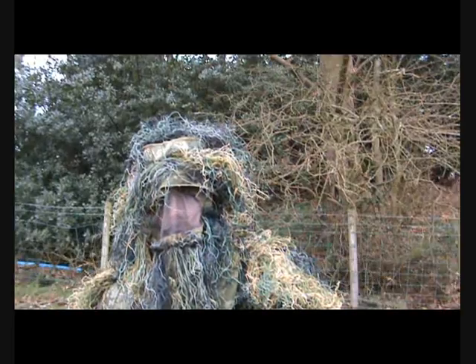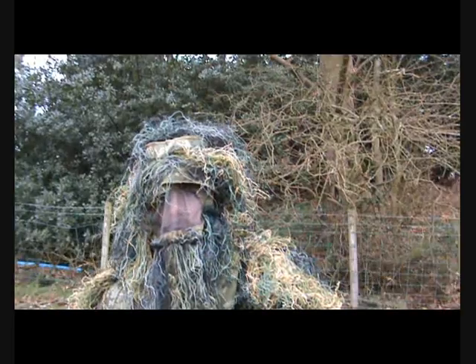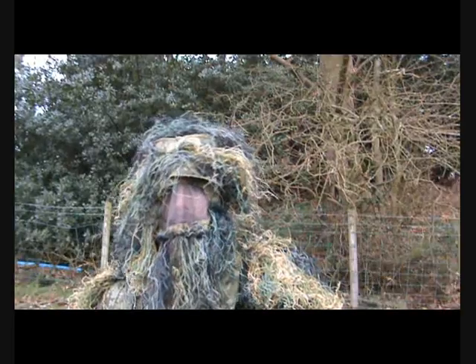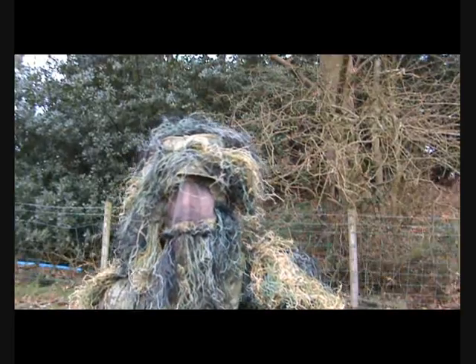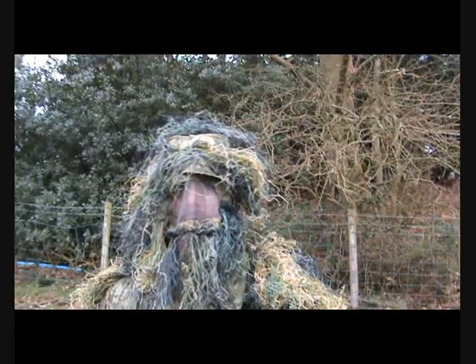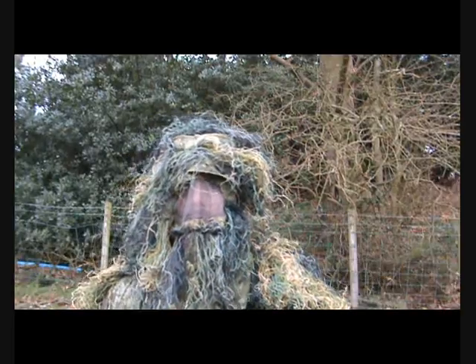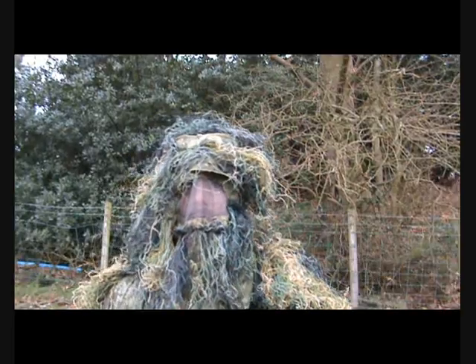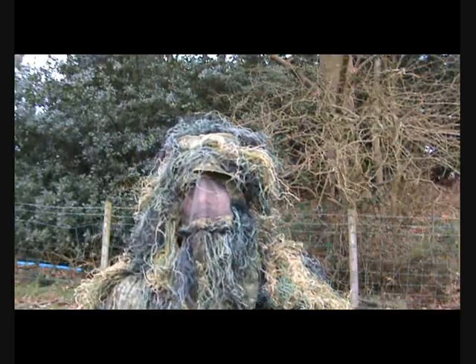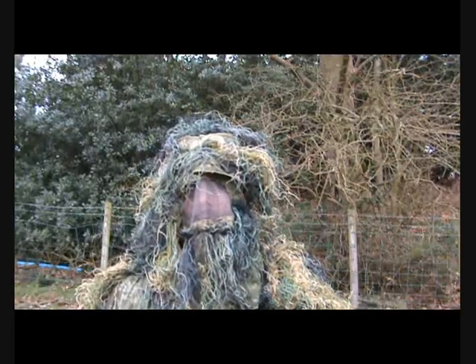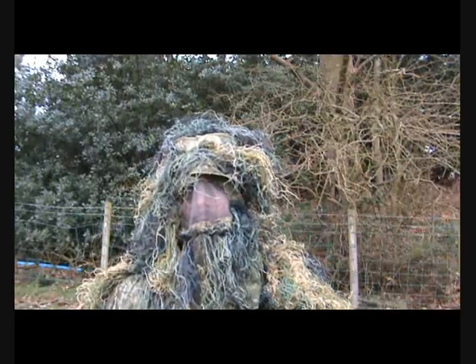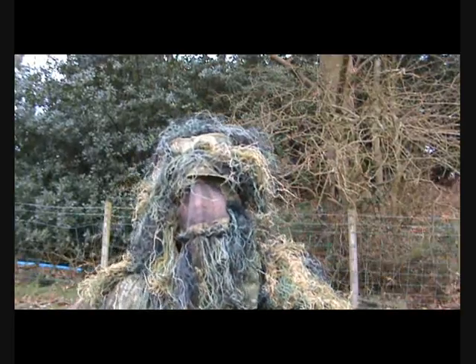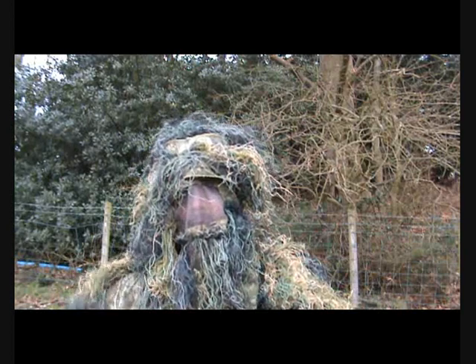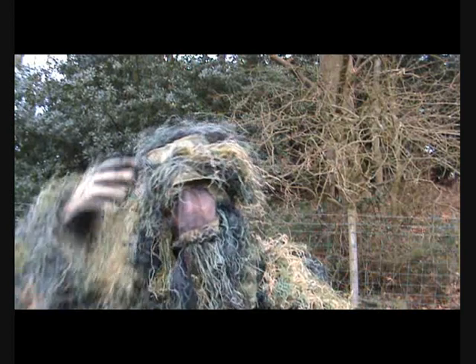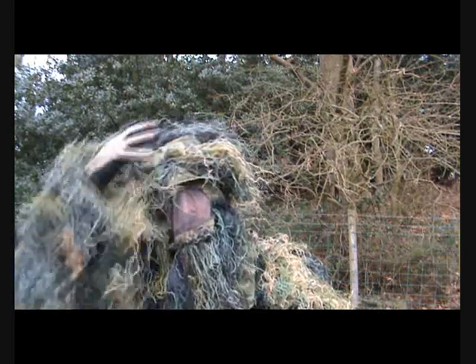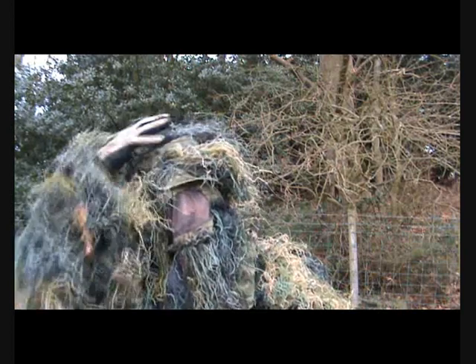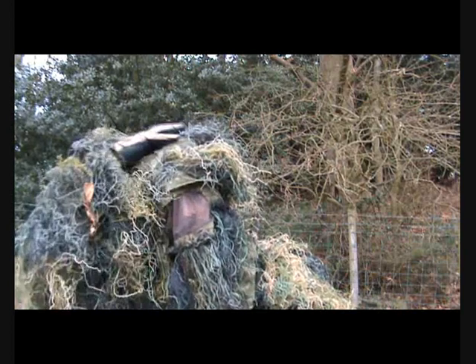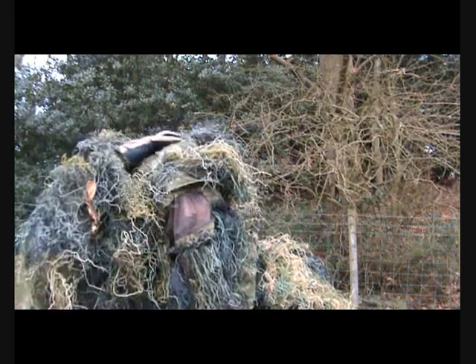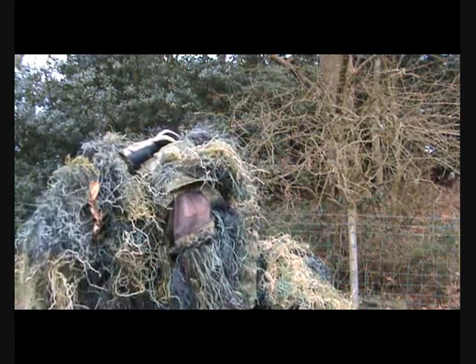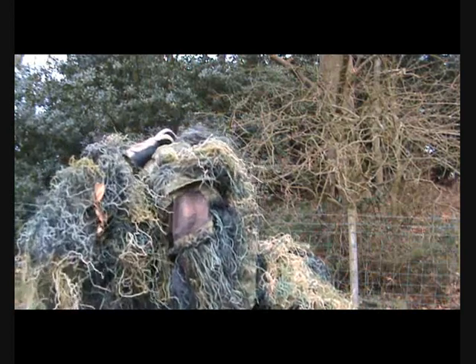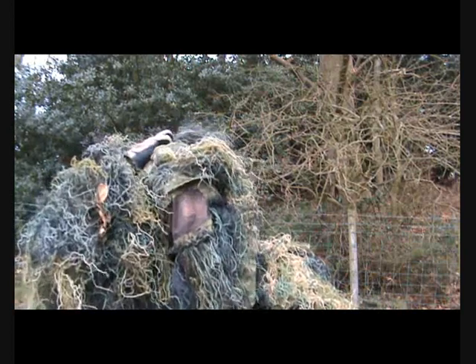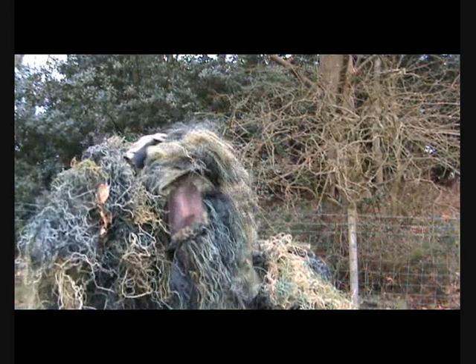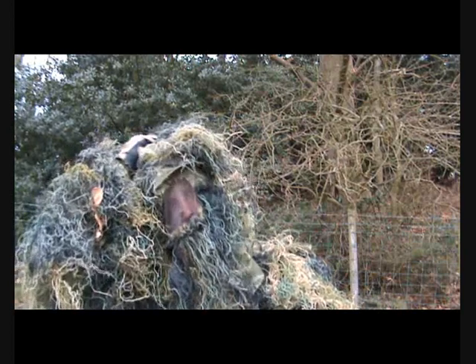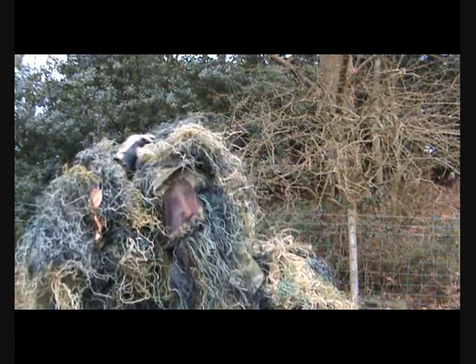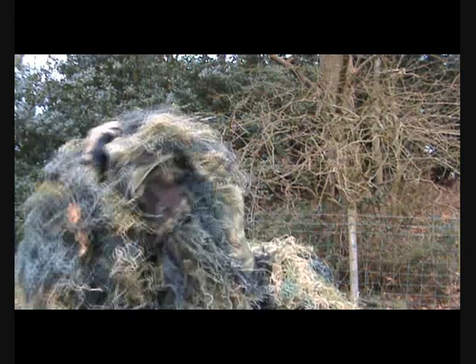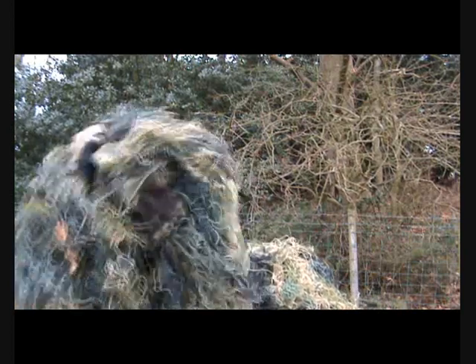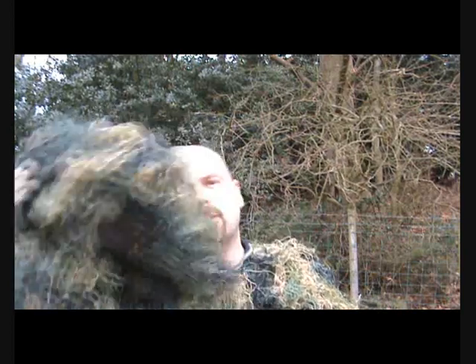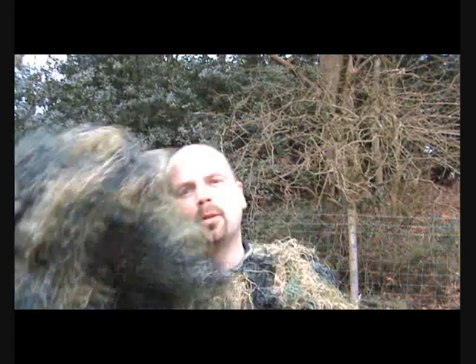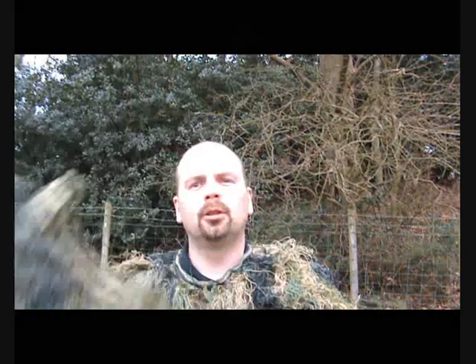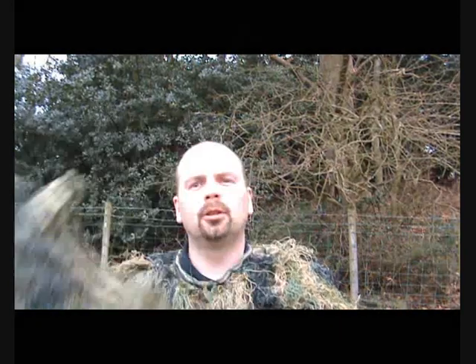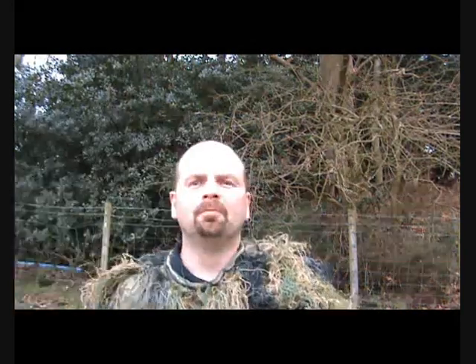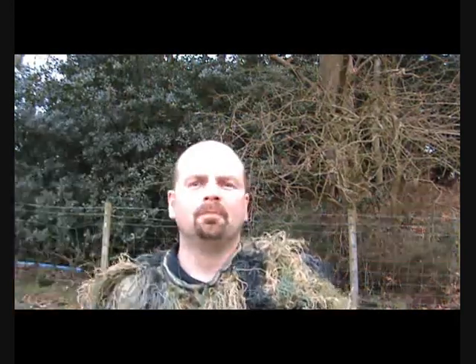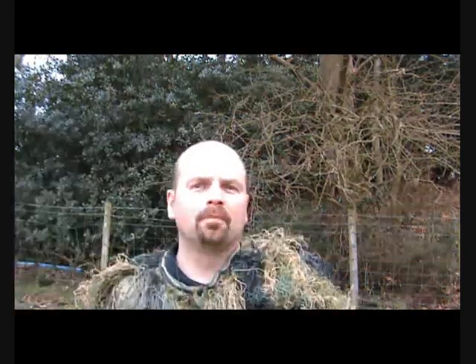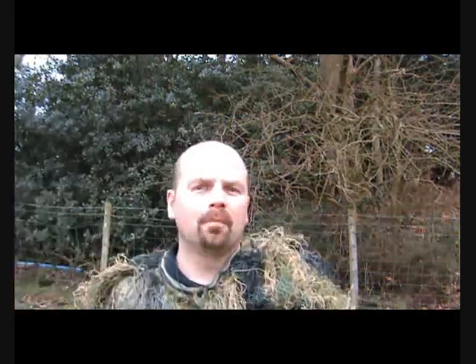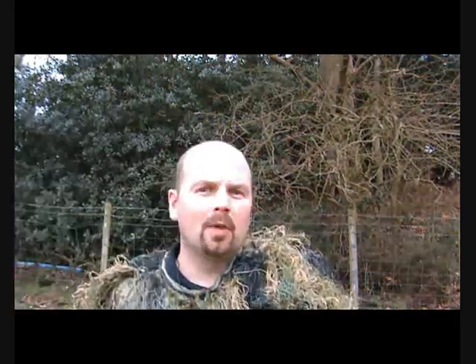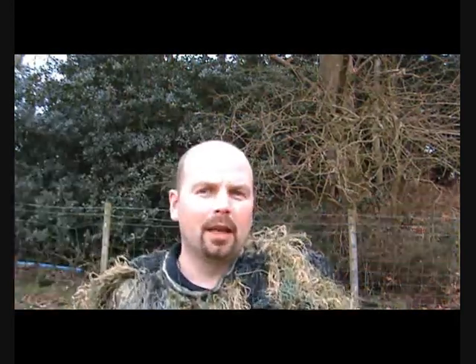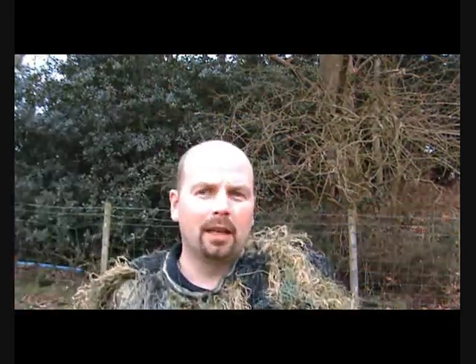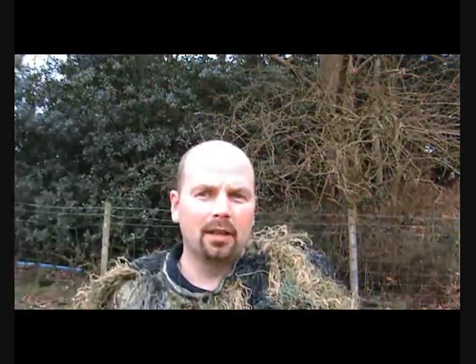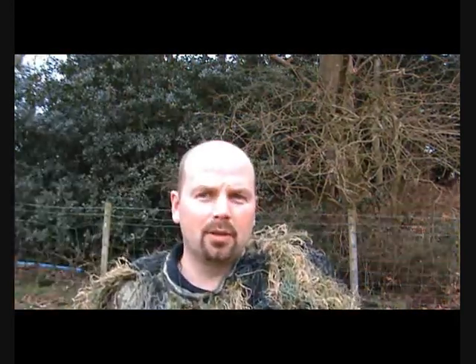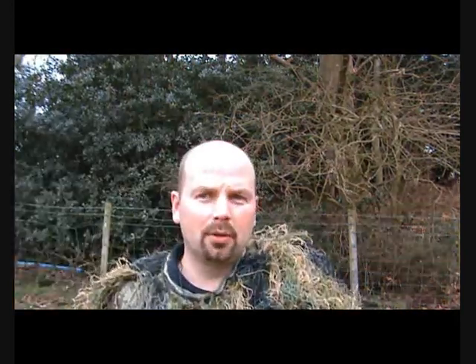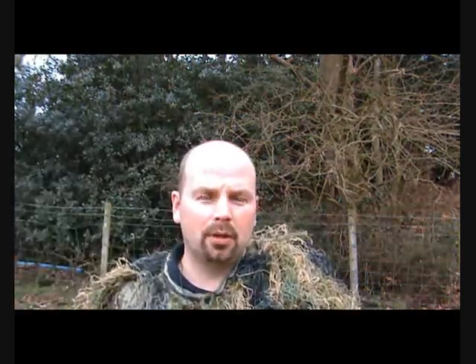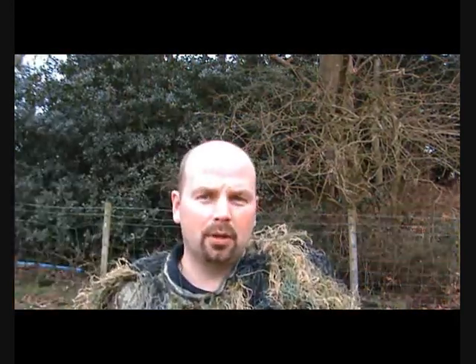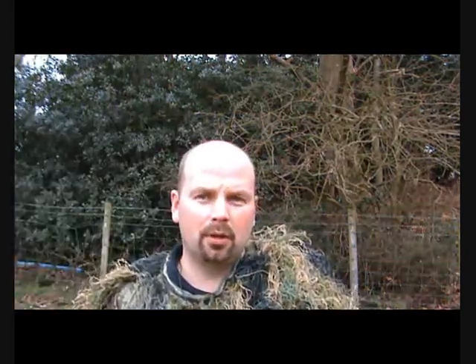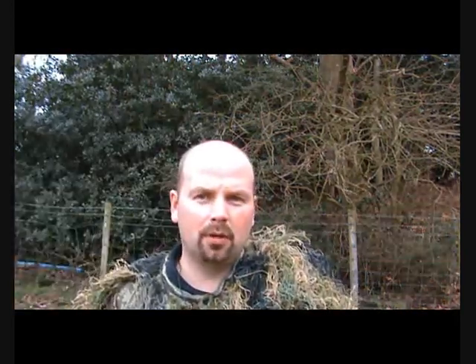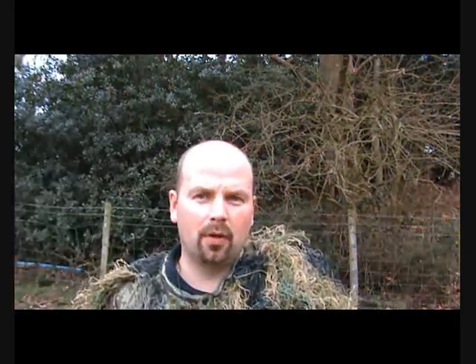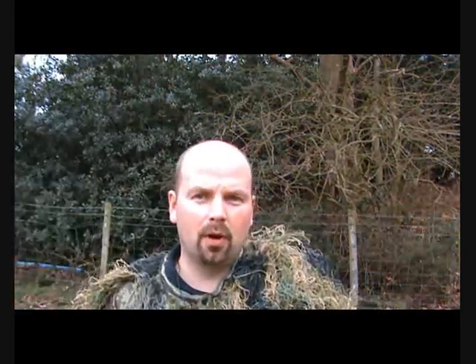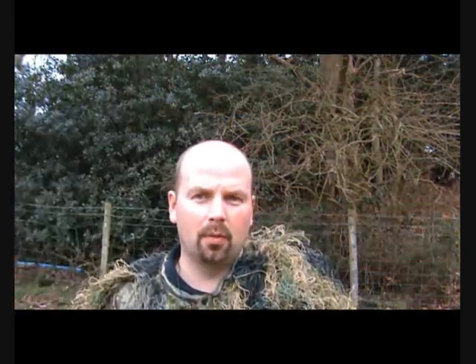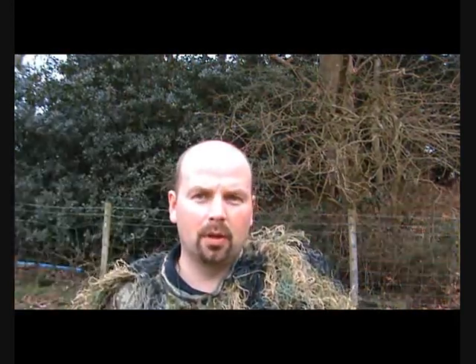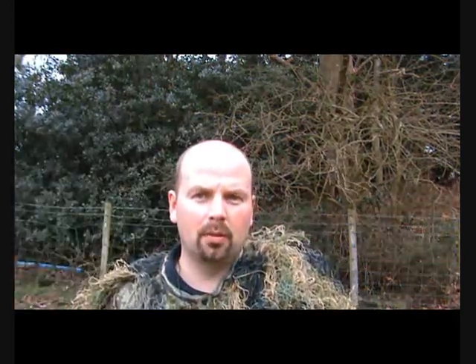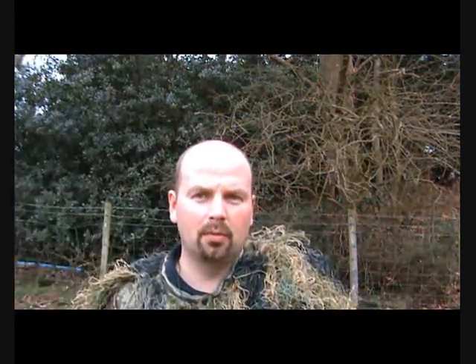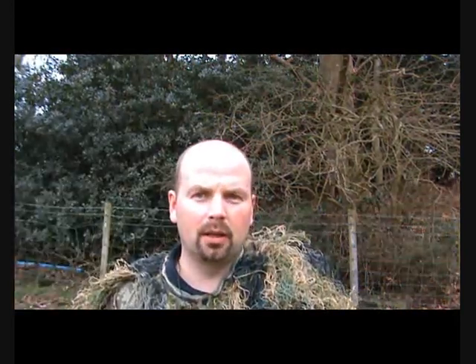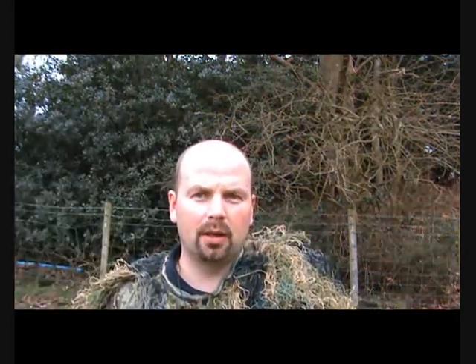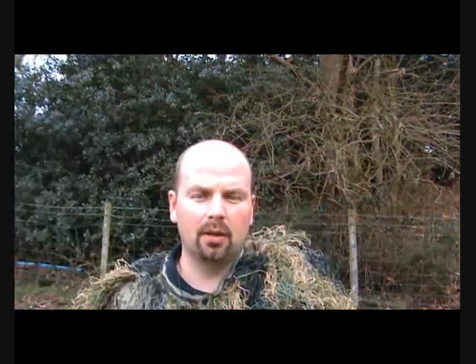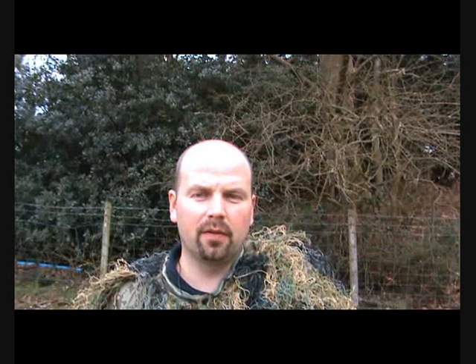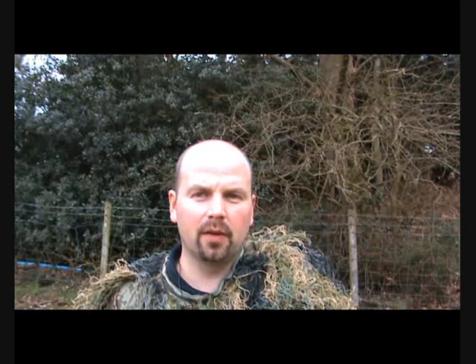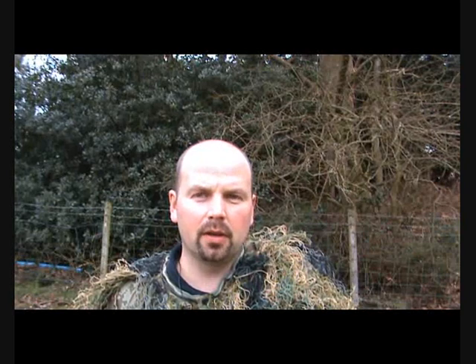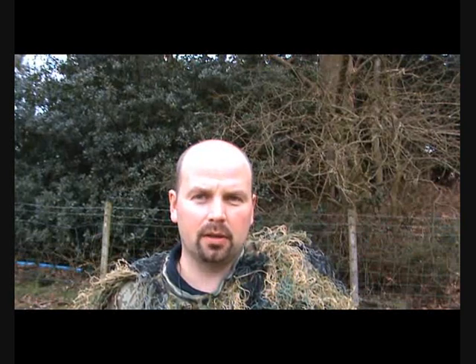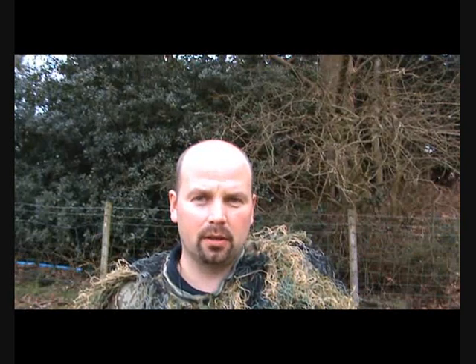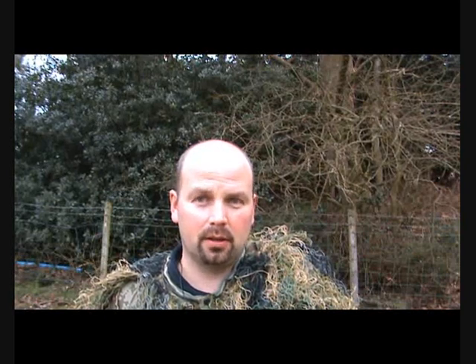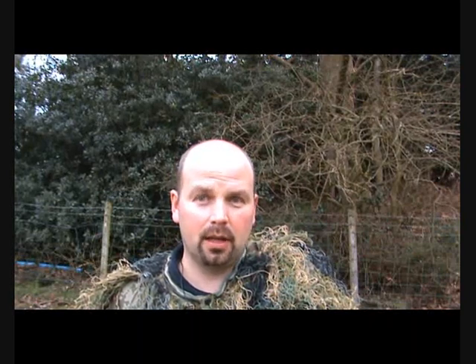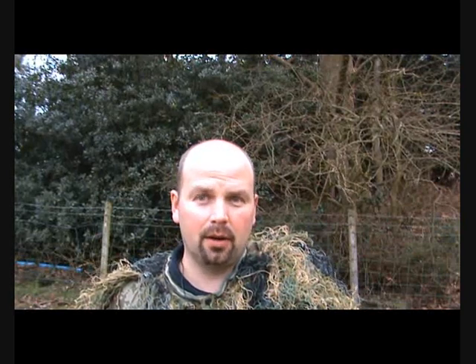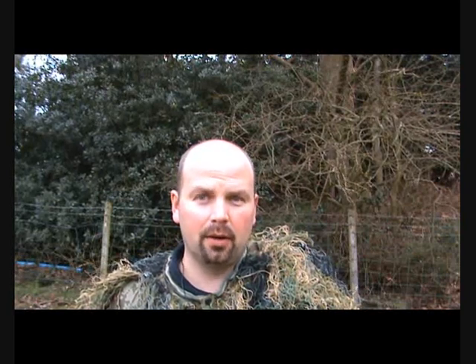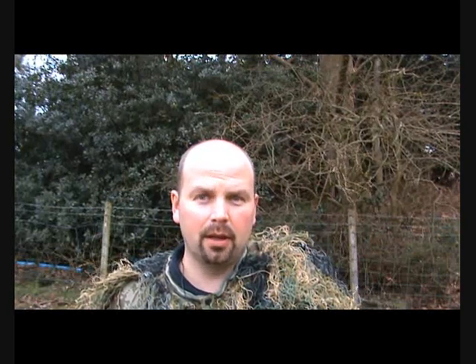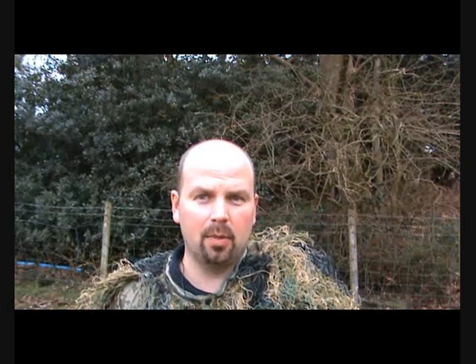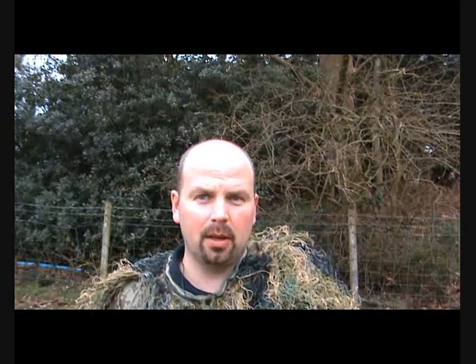Hello, this is a review for a ghillie suit from Military First seller on eBay.